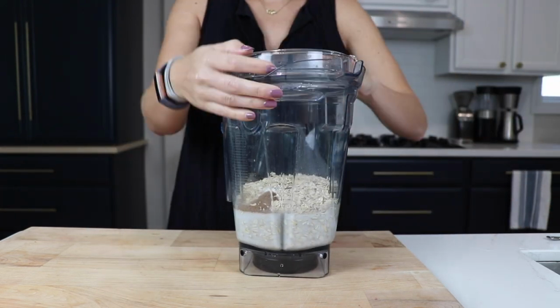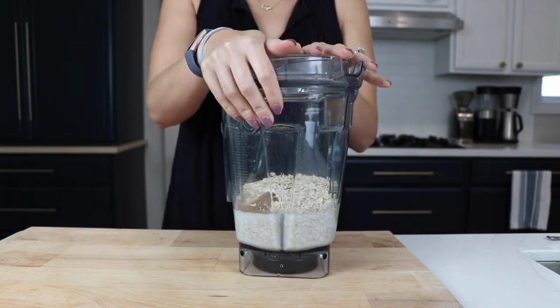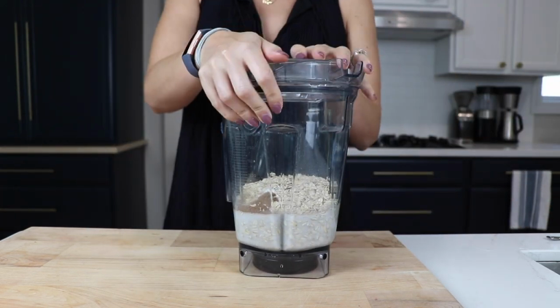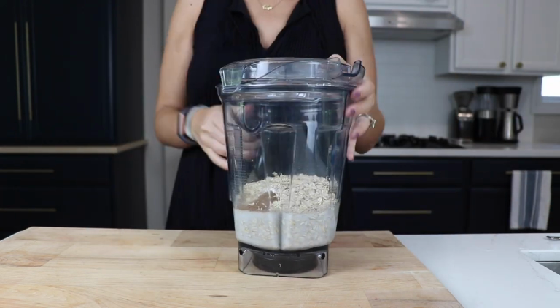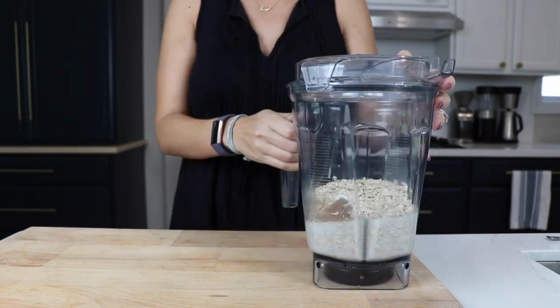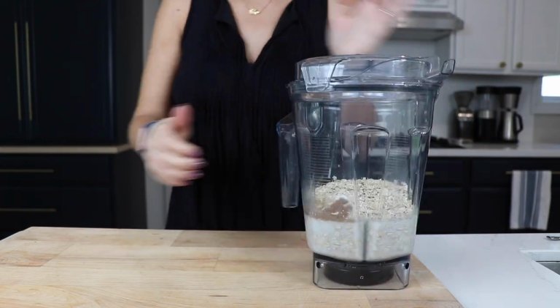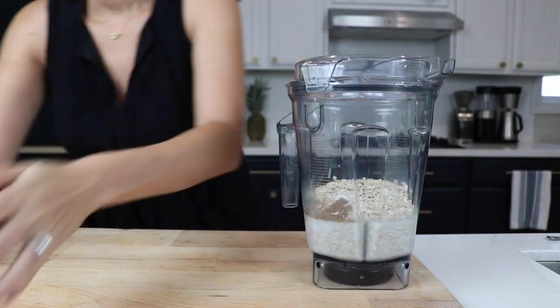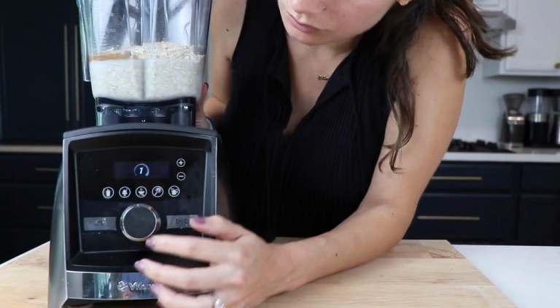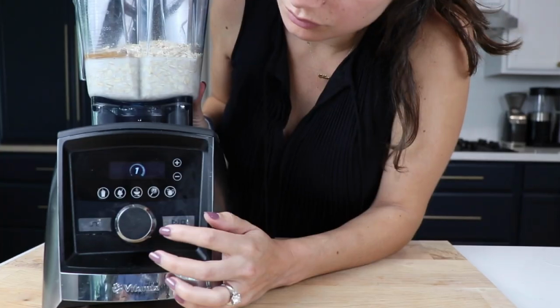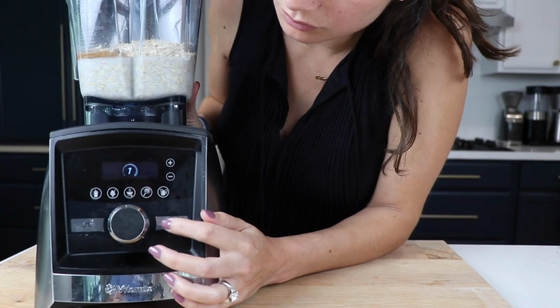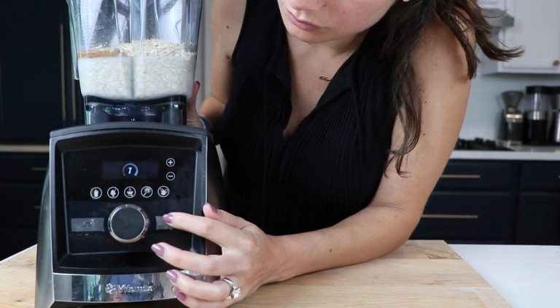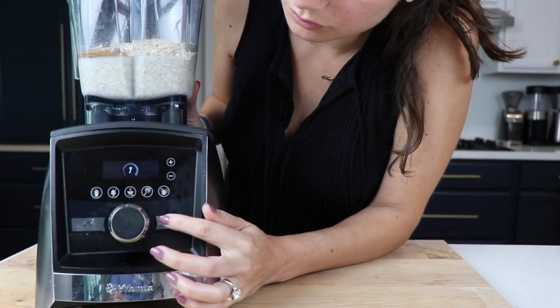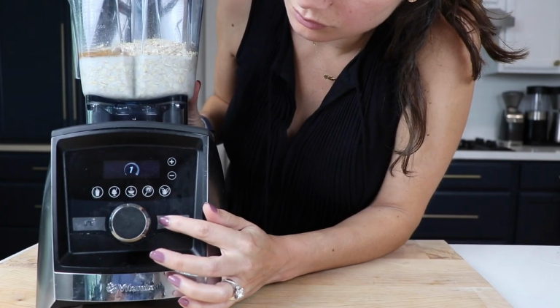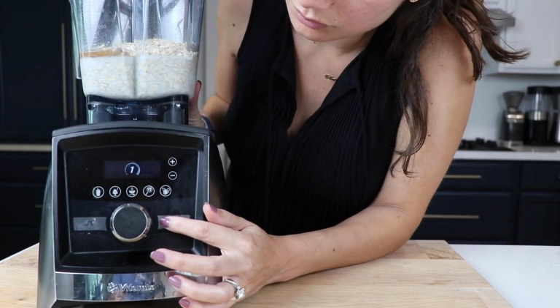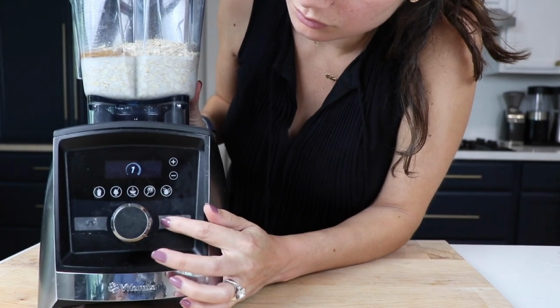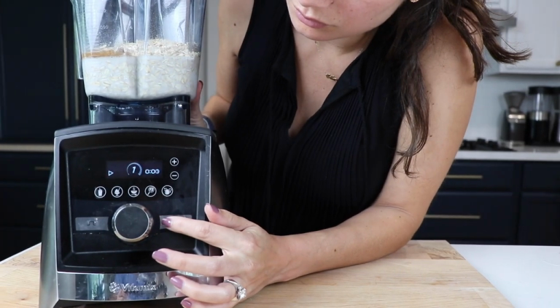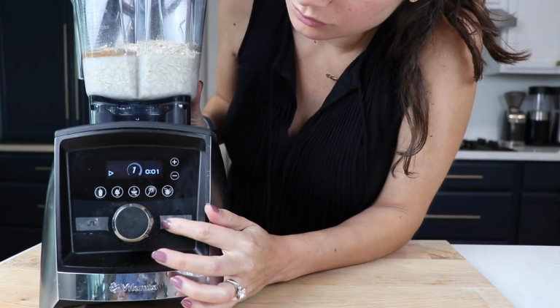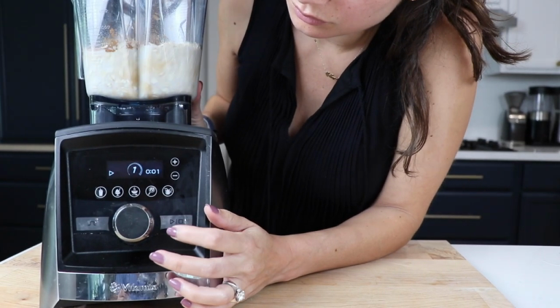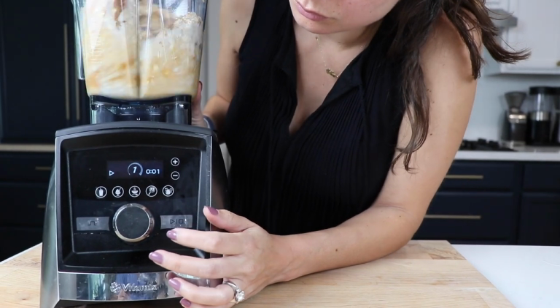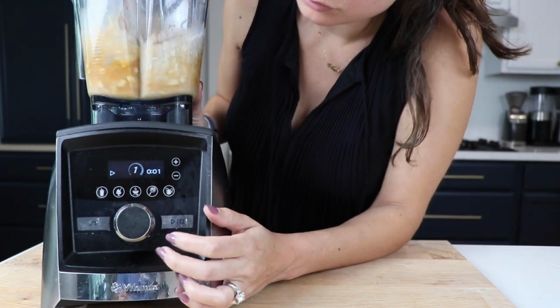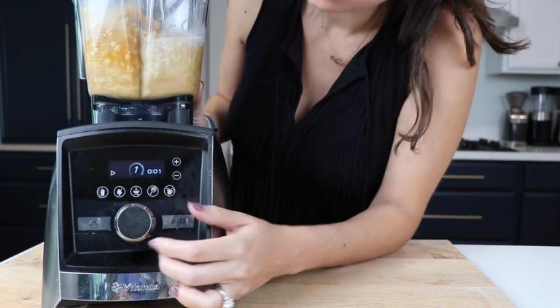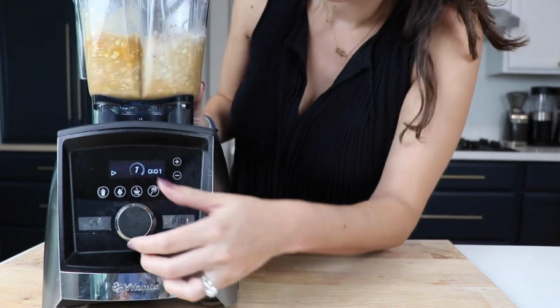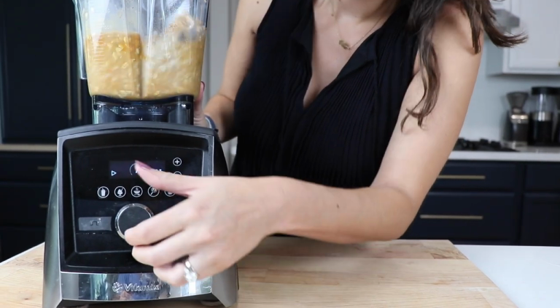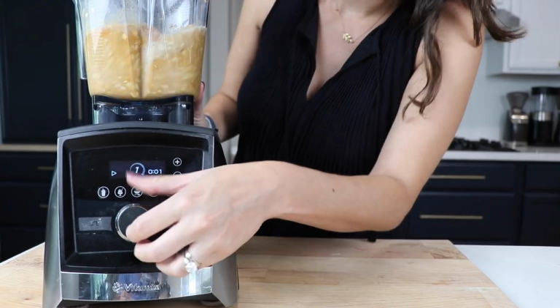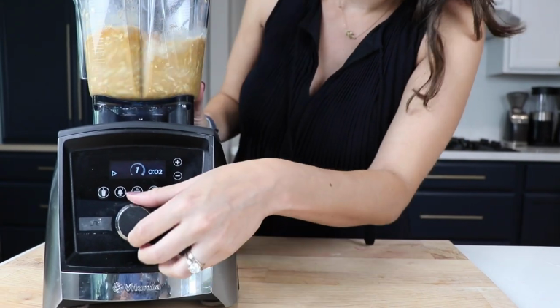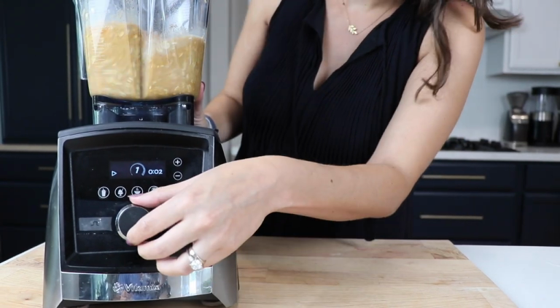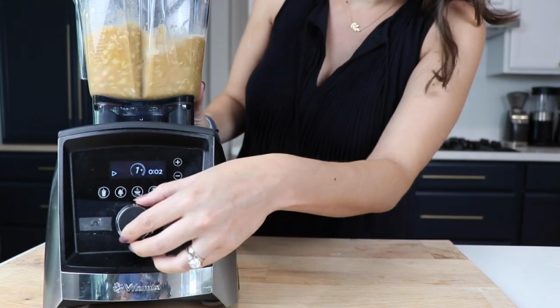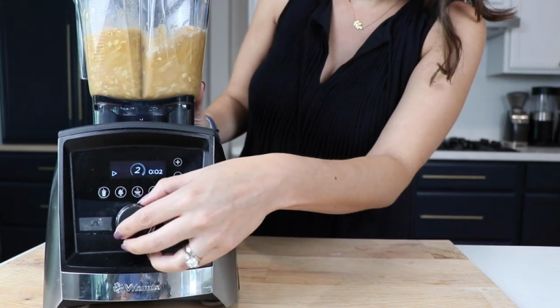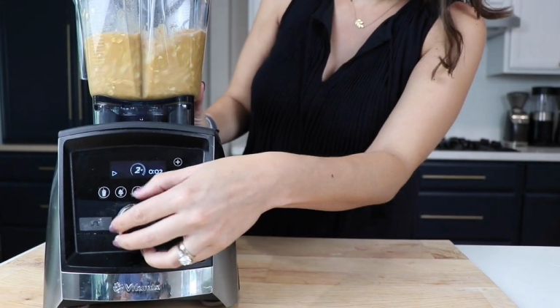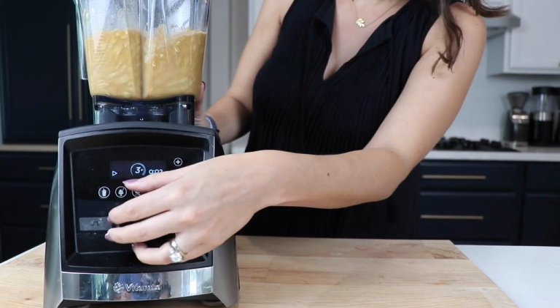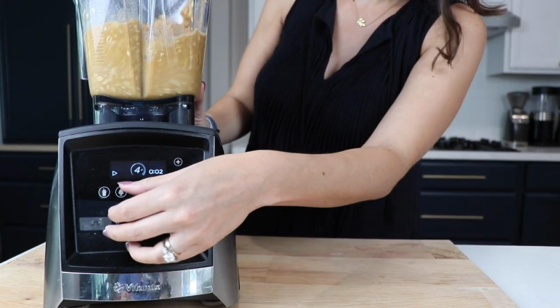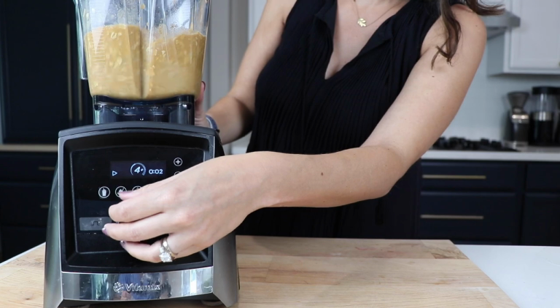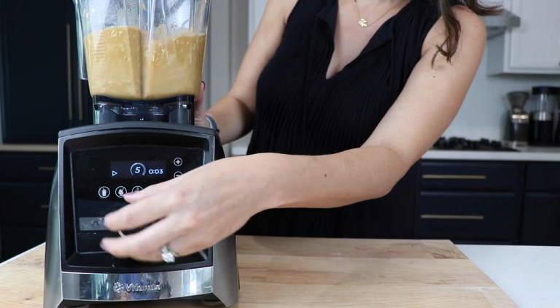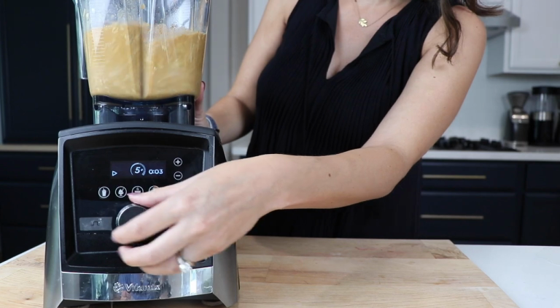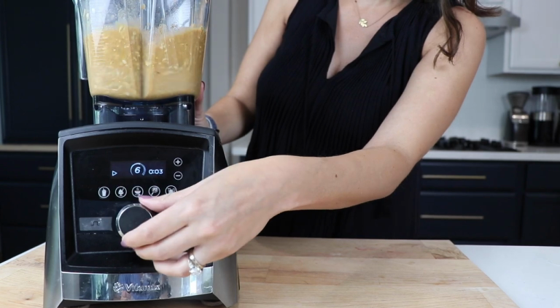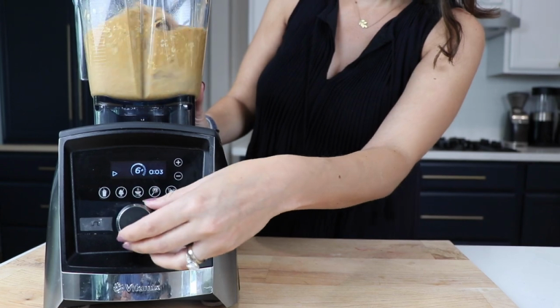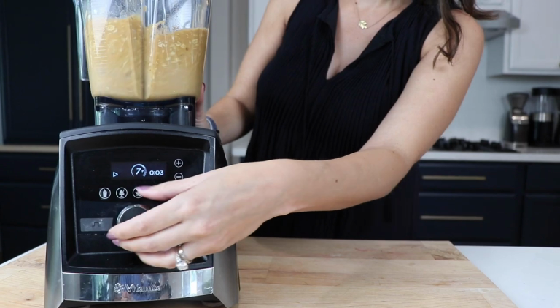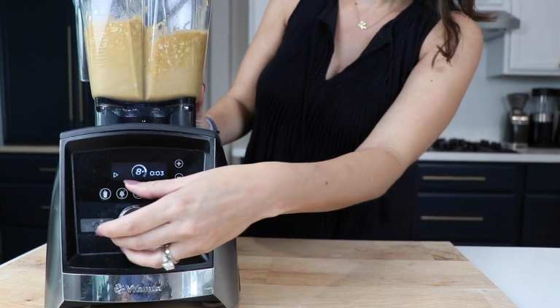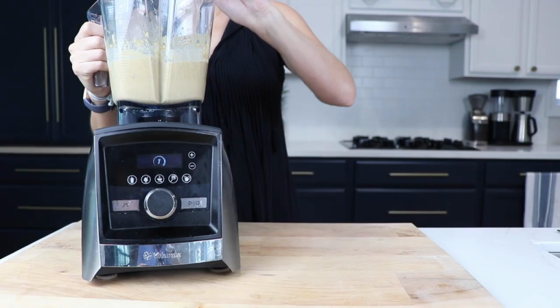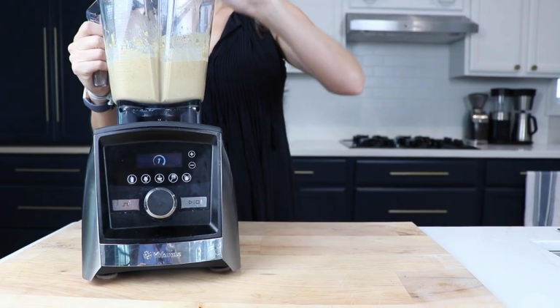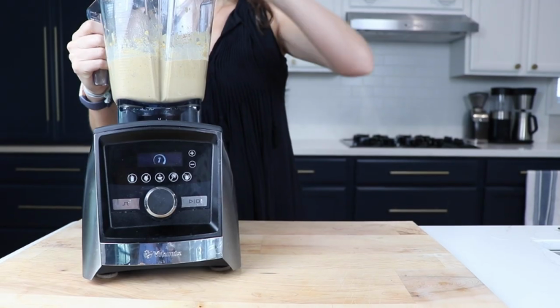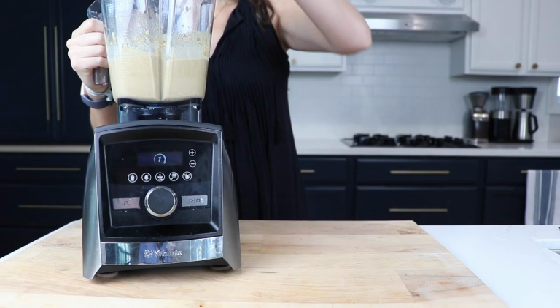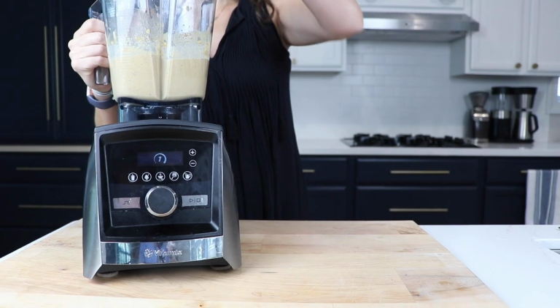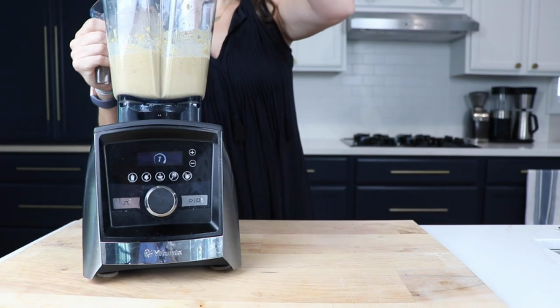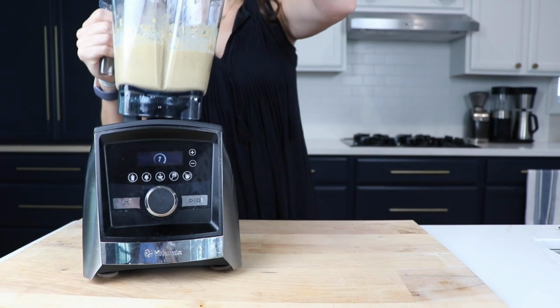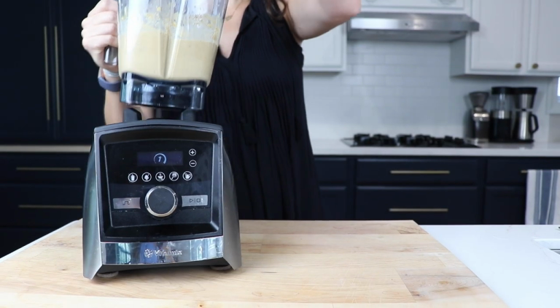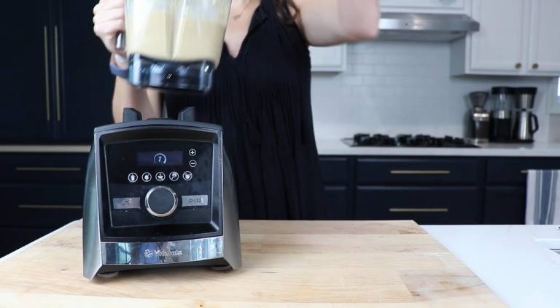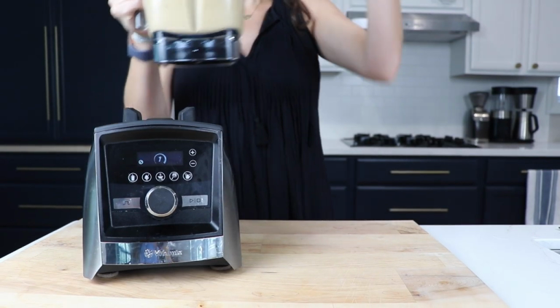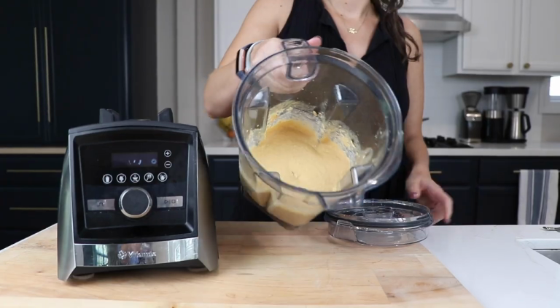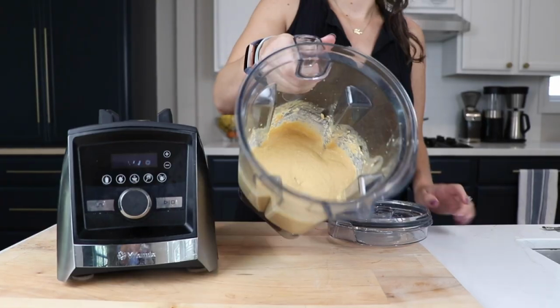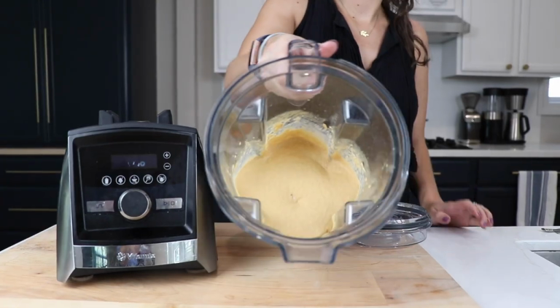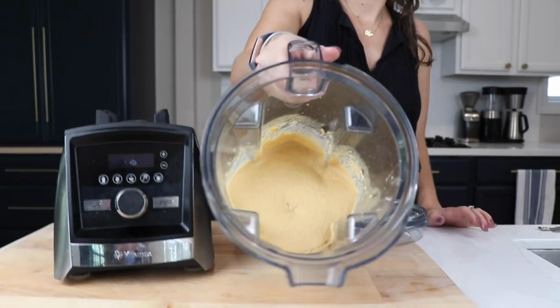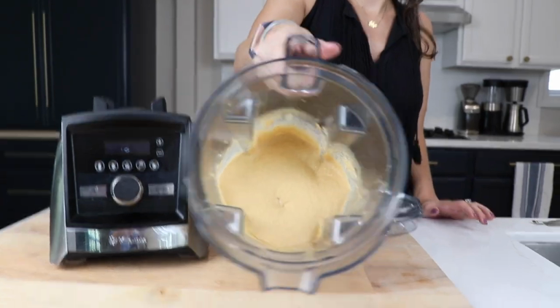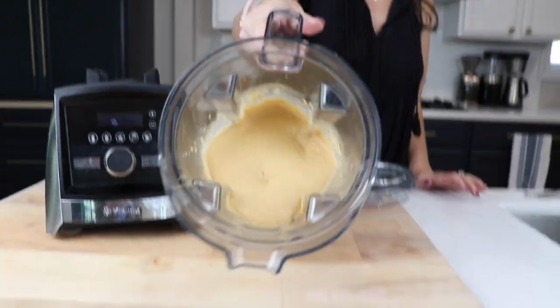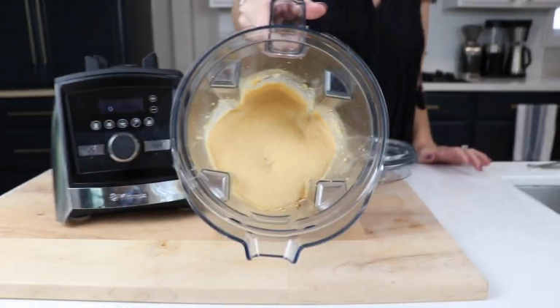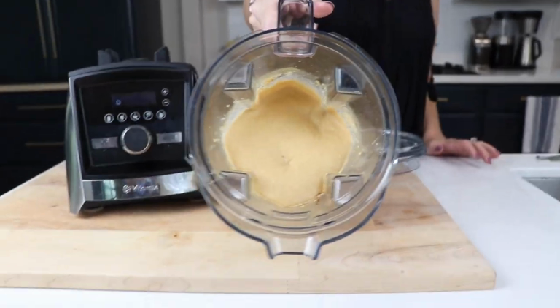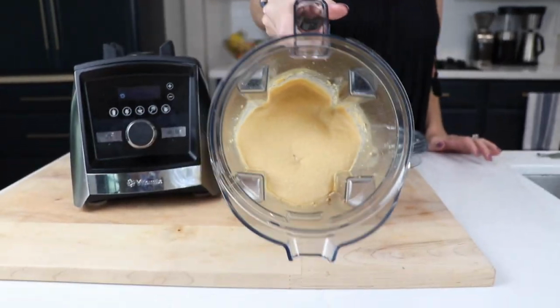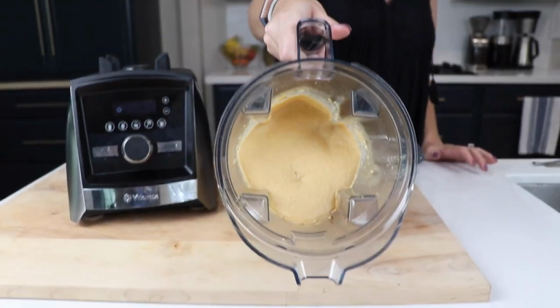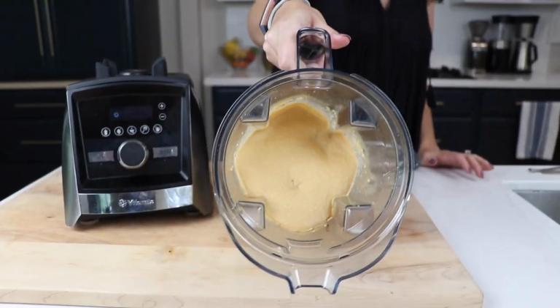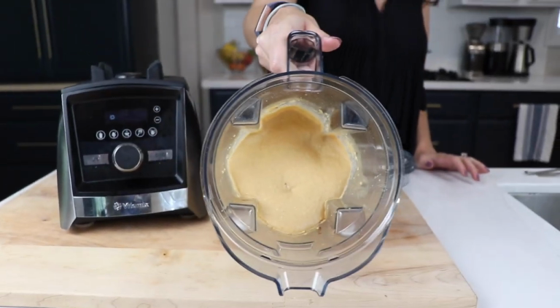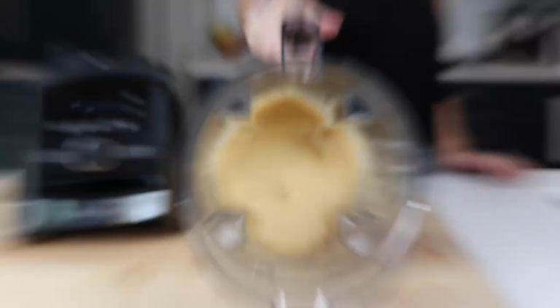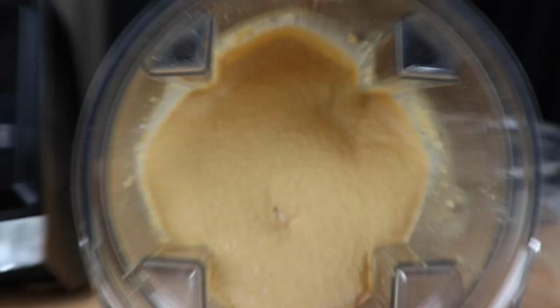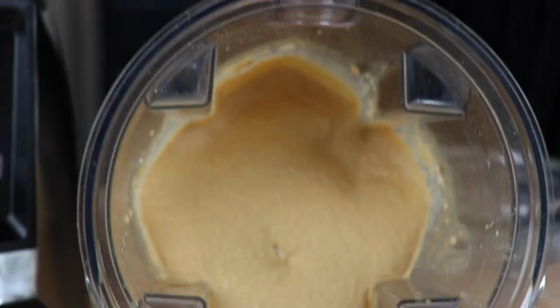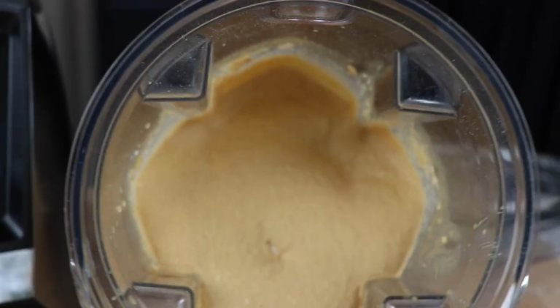We forgot to put them in. We'll put the top on, blend on variable speed 10 for about 20 seconds till everything is combined and smooth, and then we'll do the pancake thing.